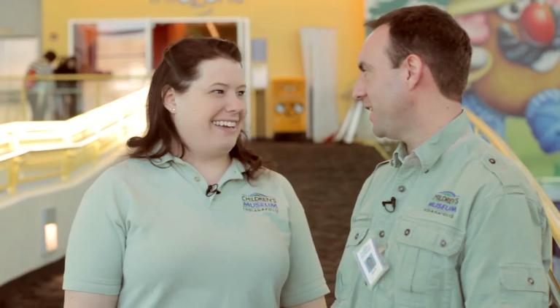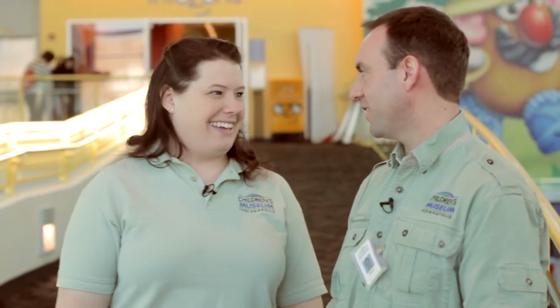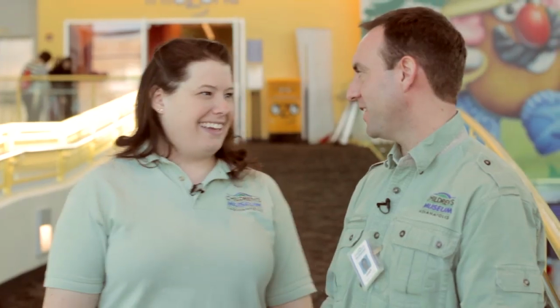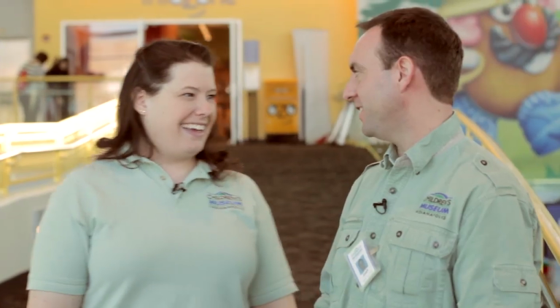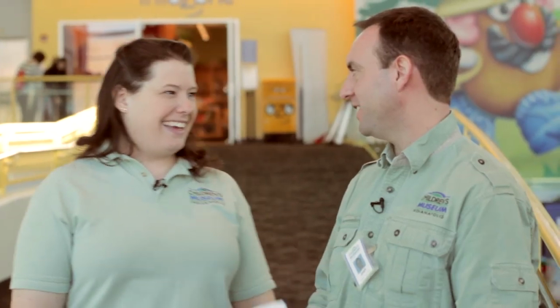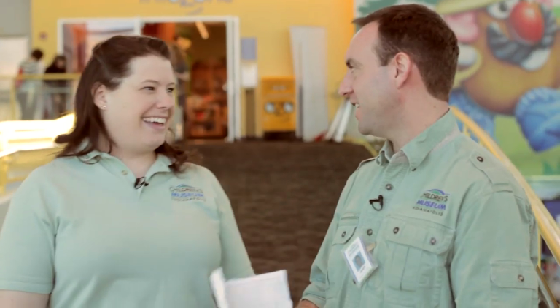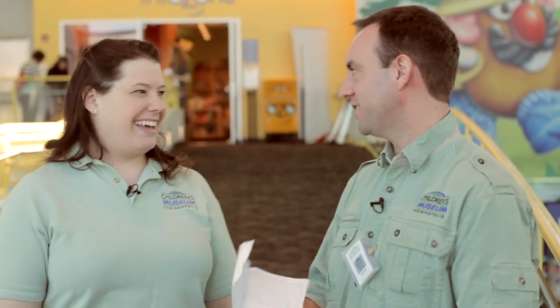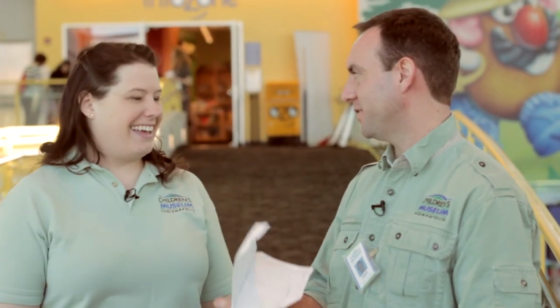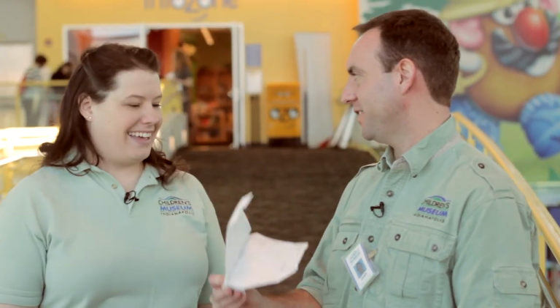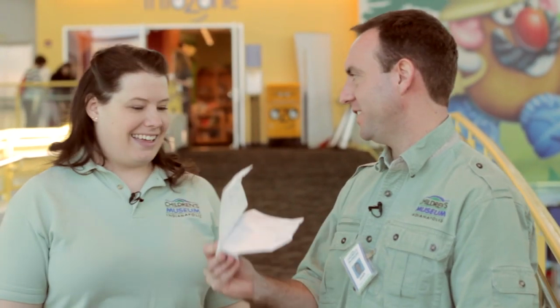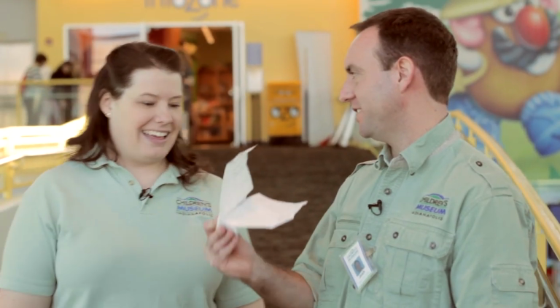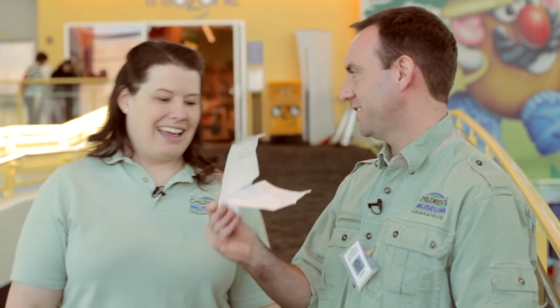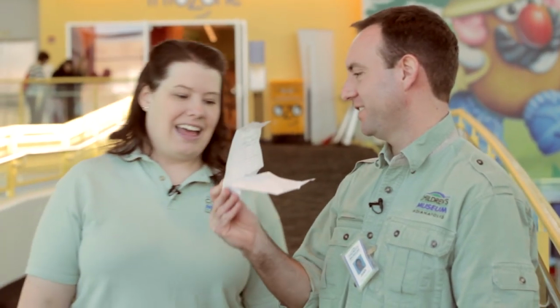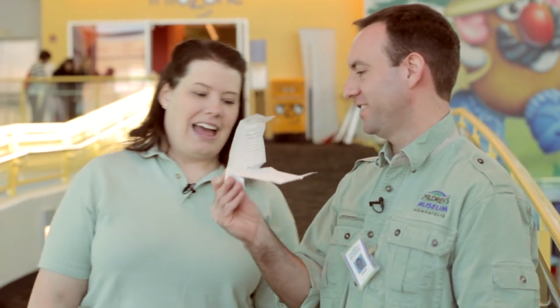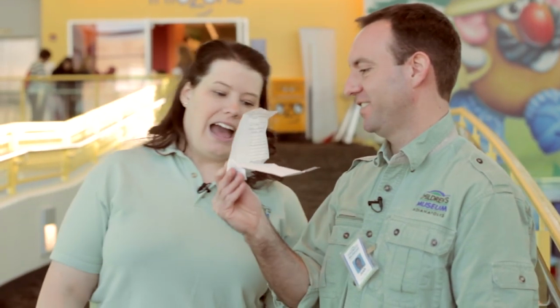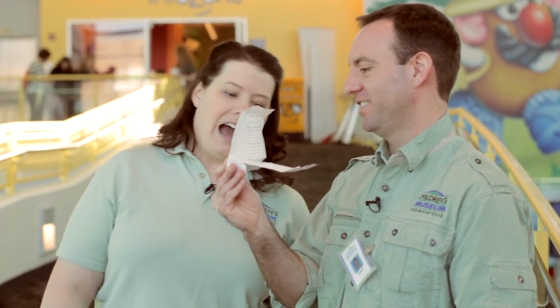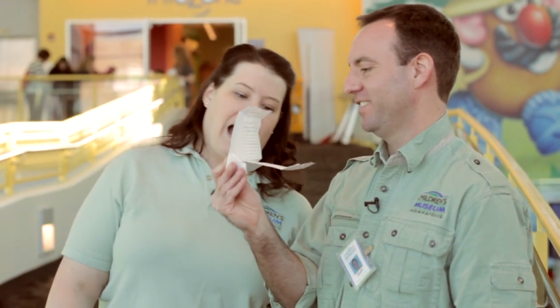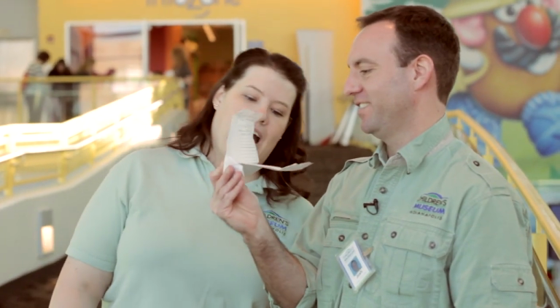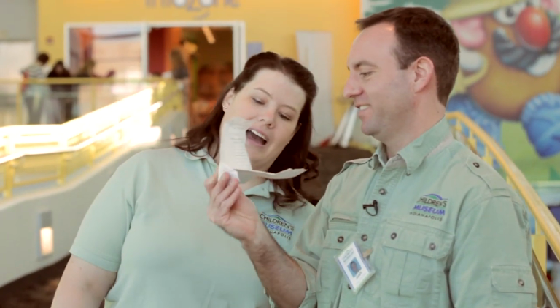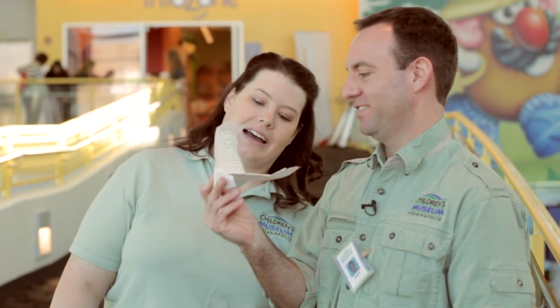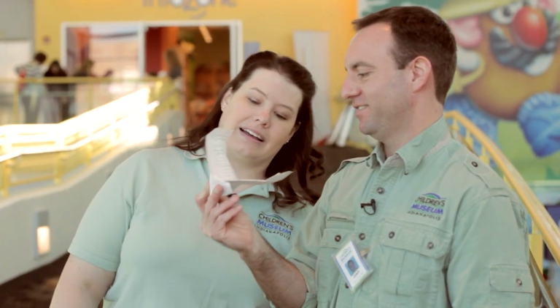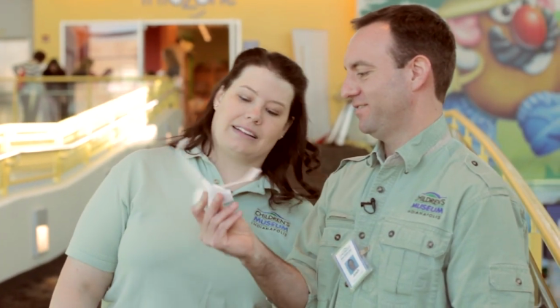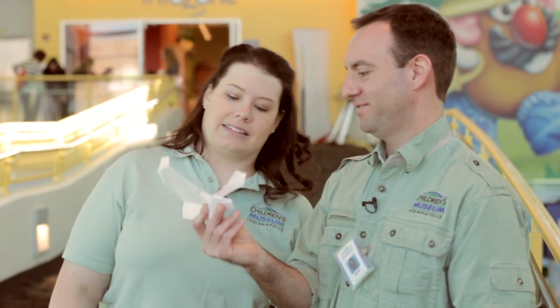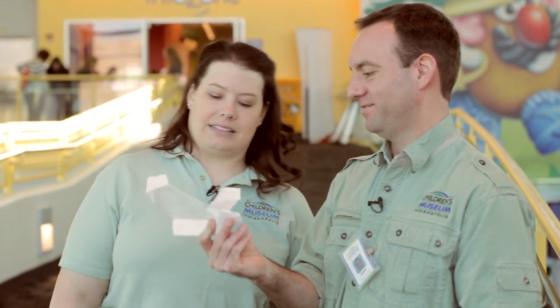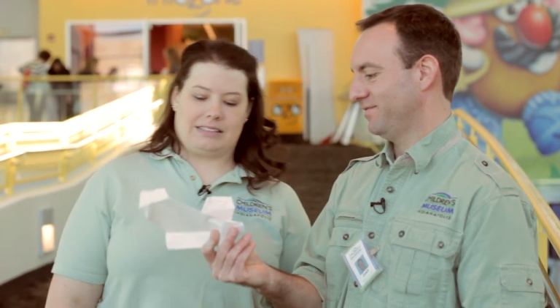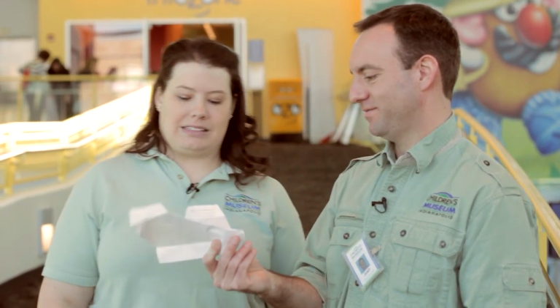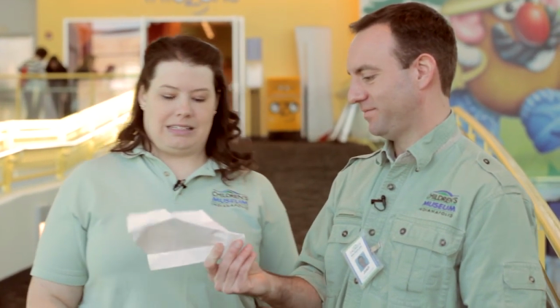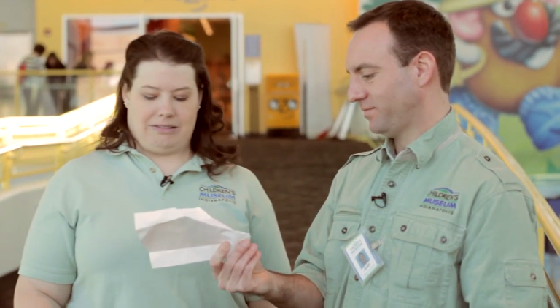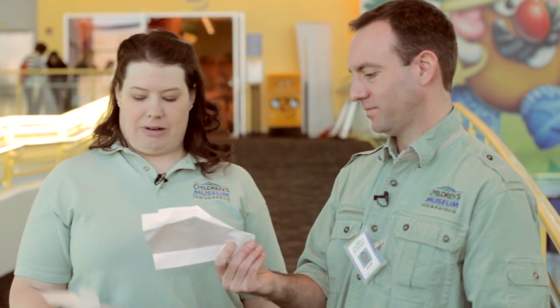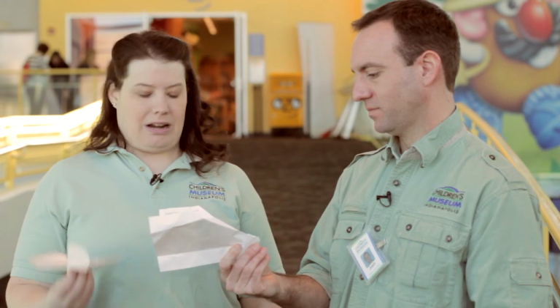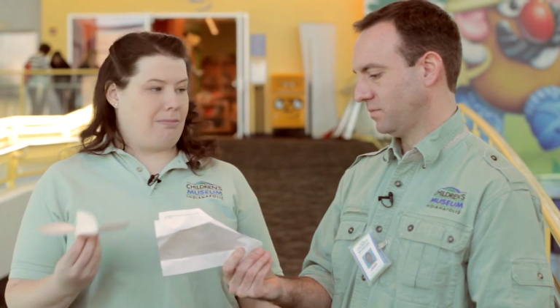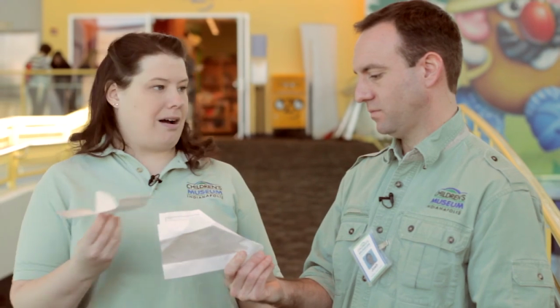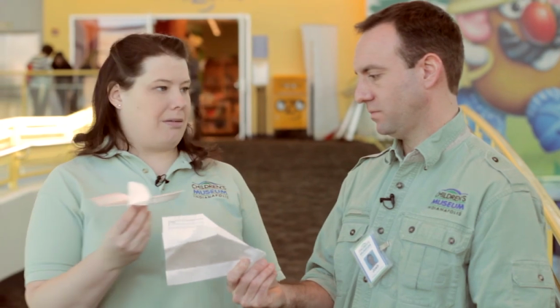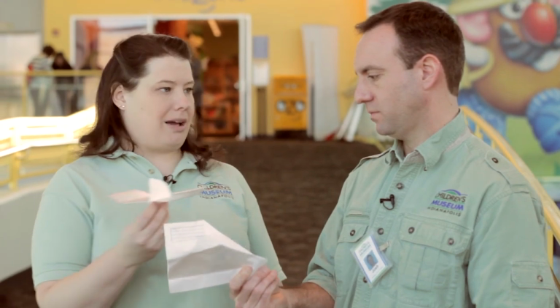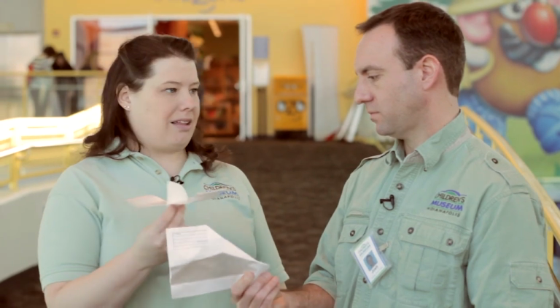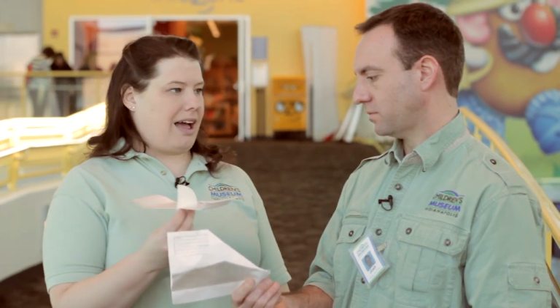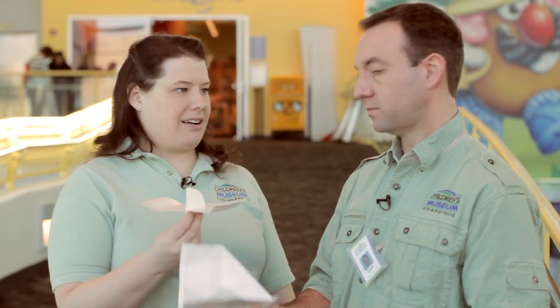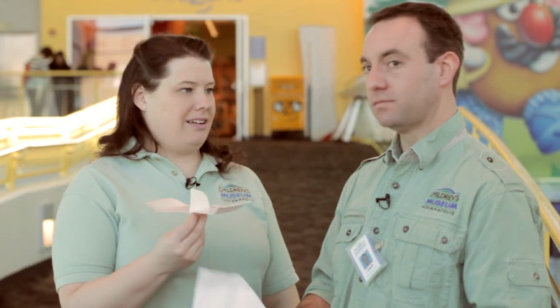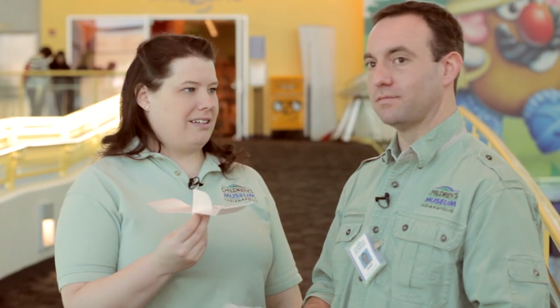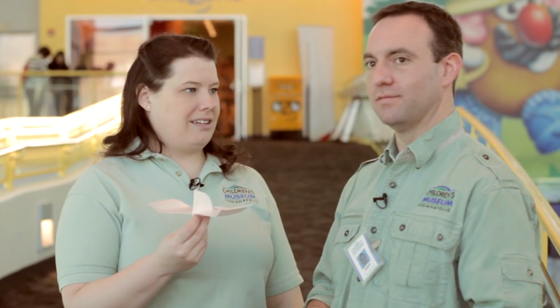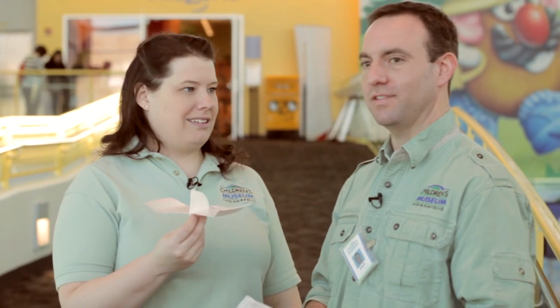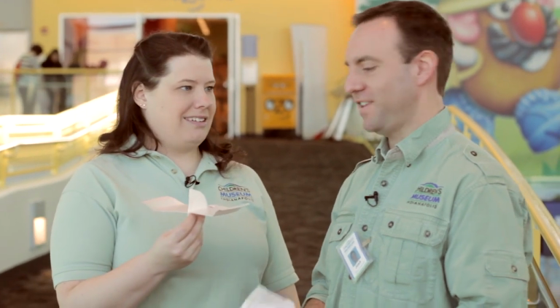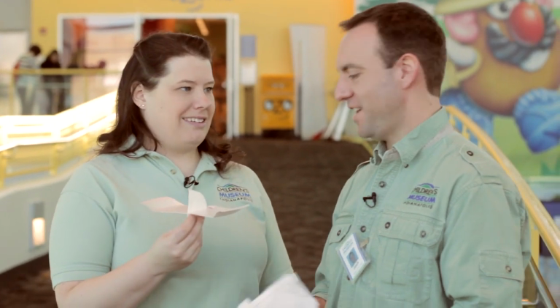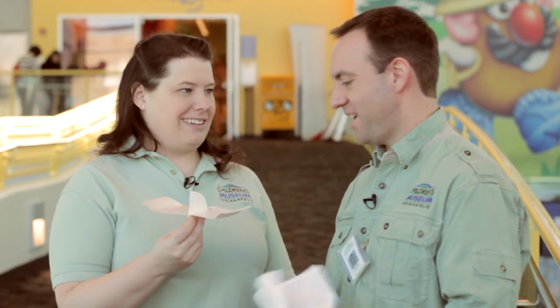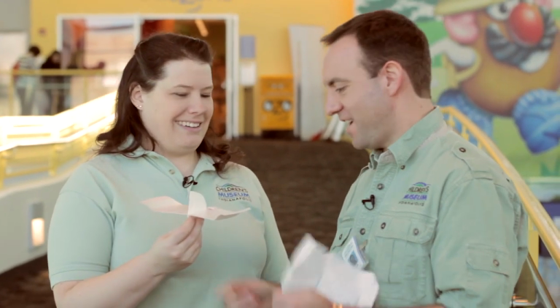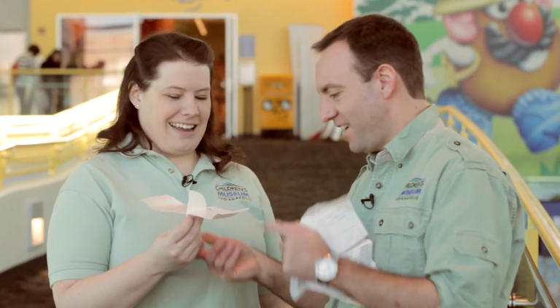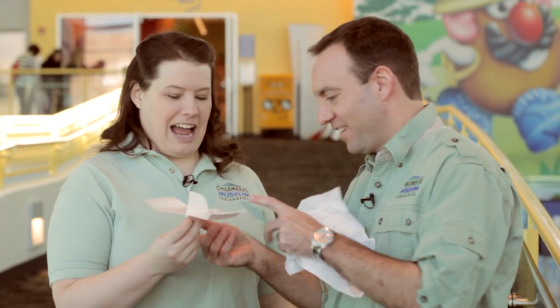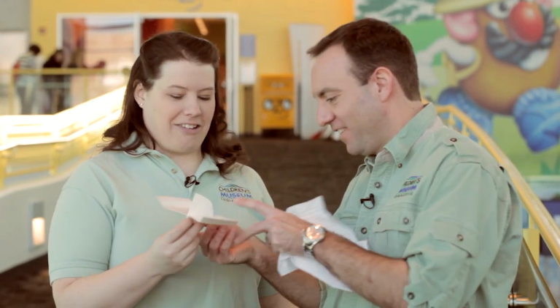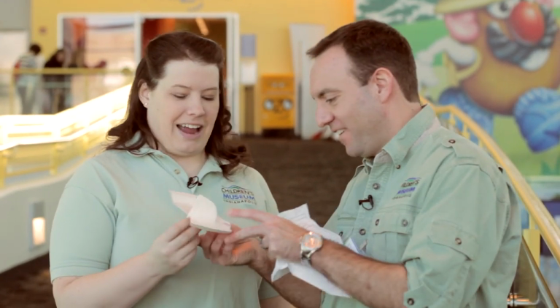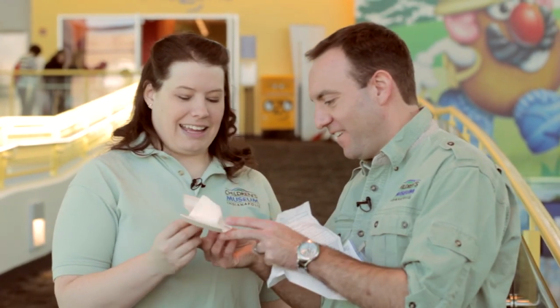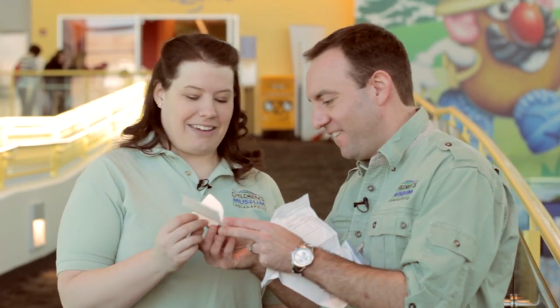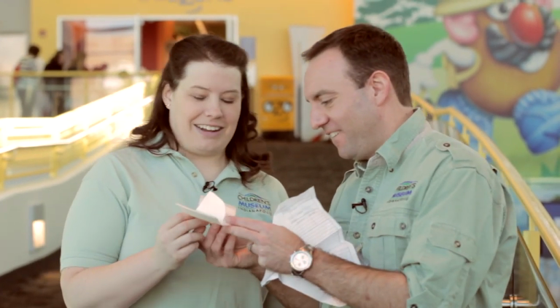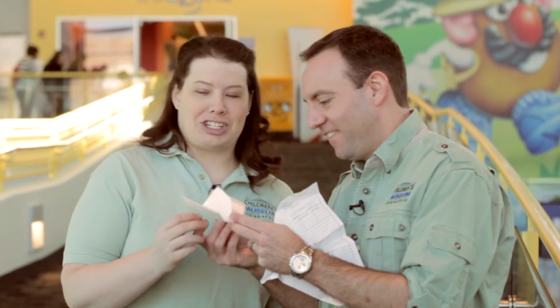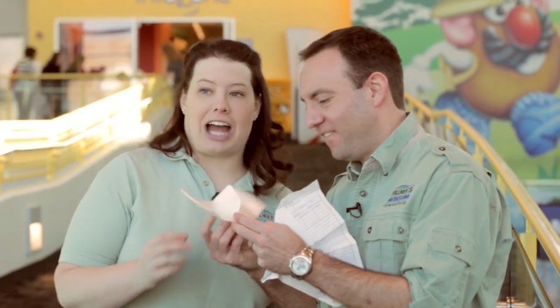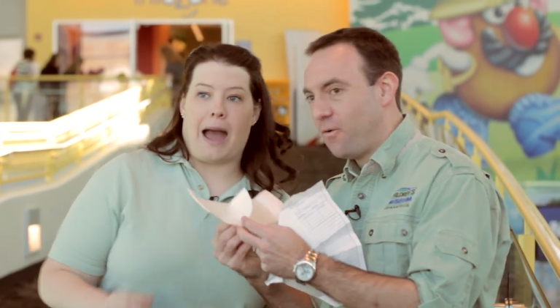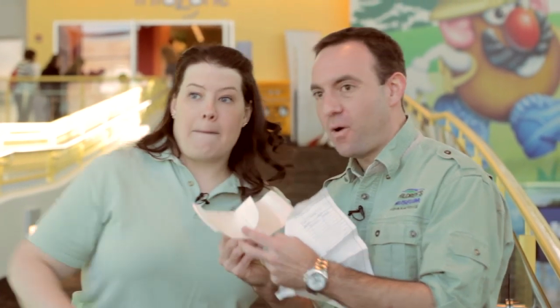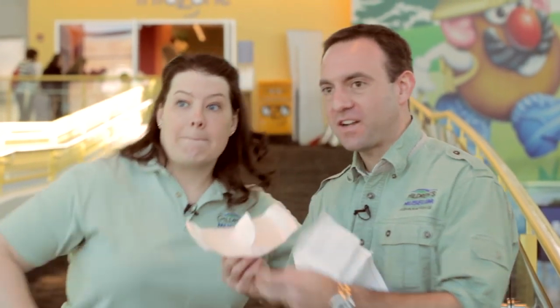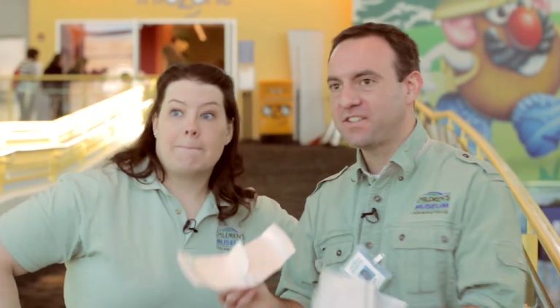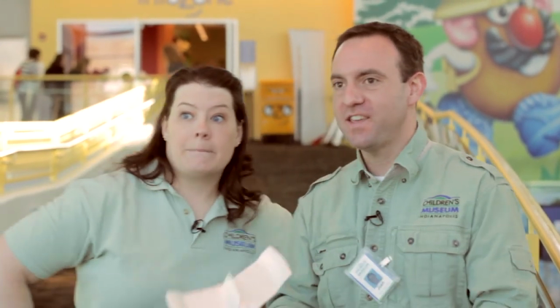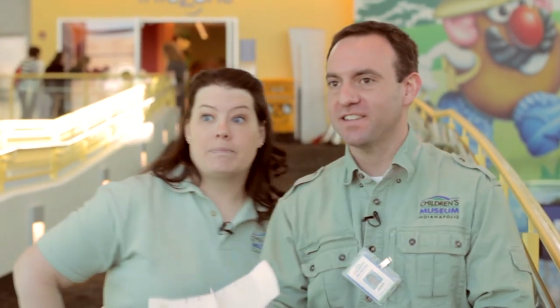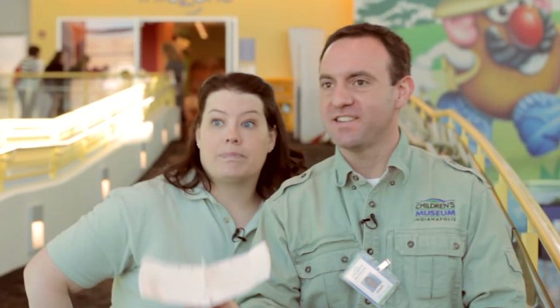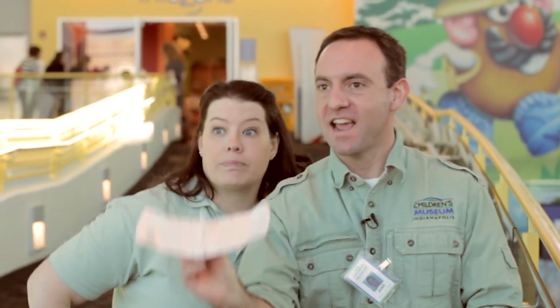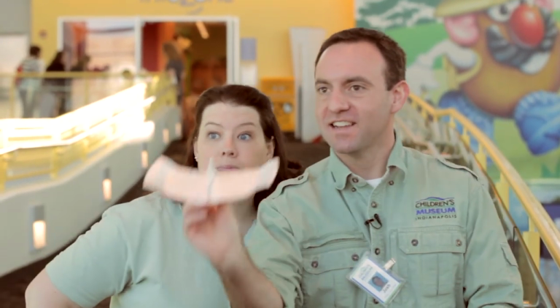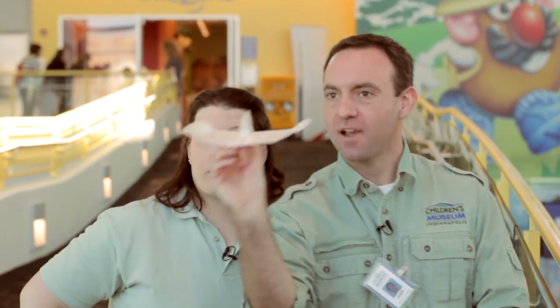Cool. You think I'll get into NASA with this? You want to borrow my glider? Yeah. Alright, give it a shot. Watch this, NASA!